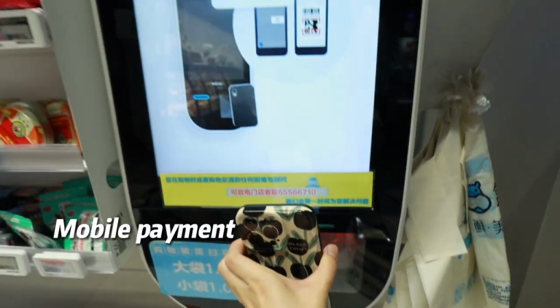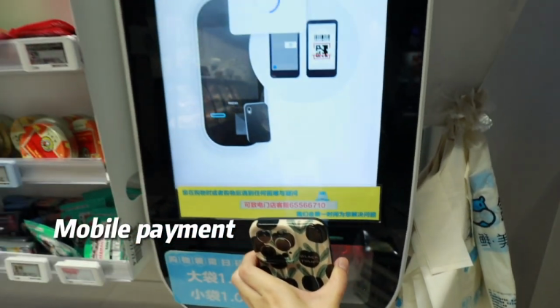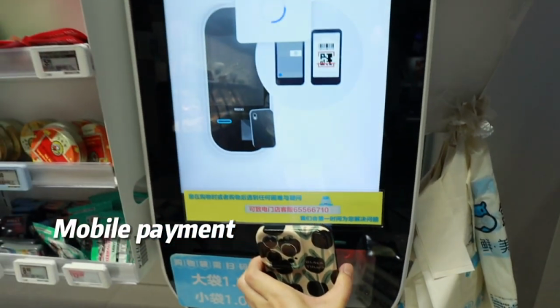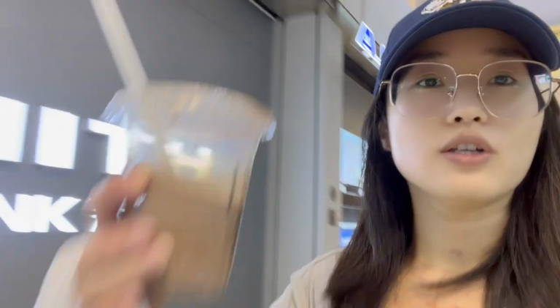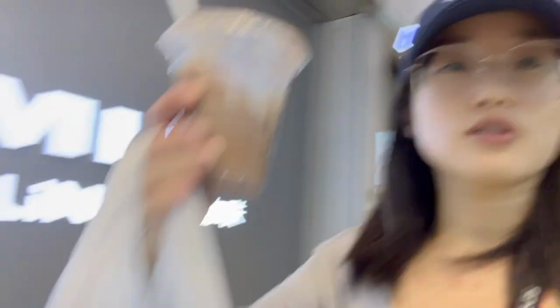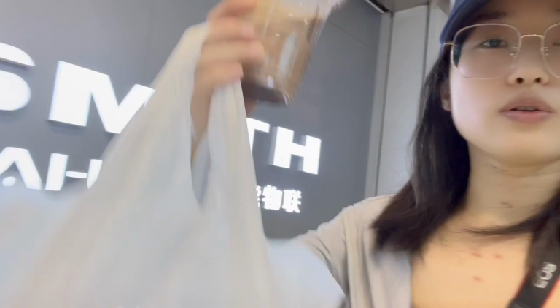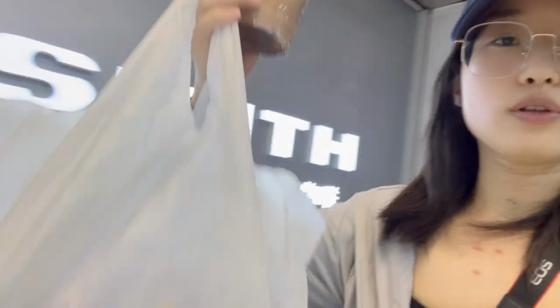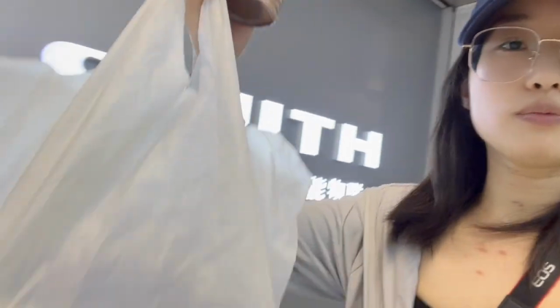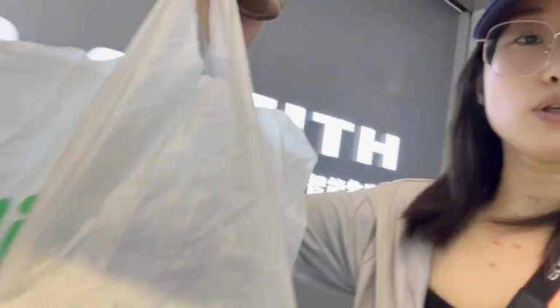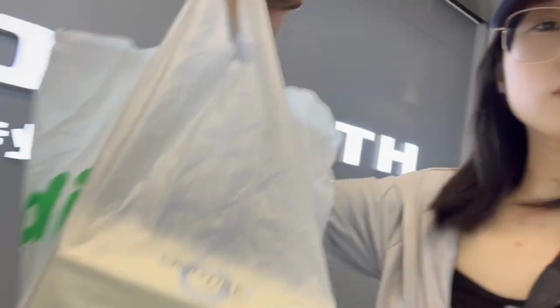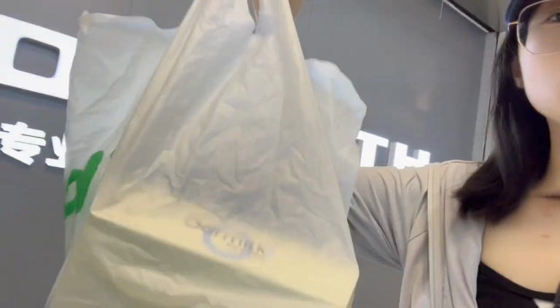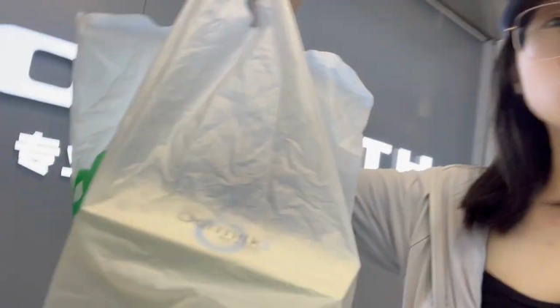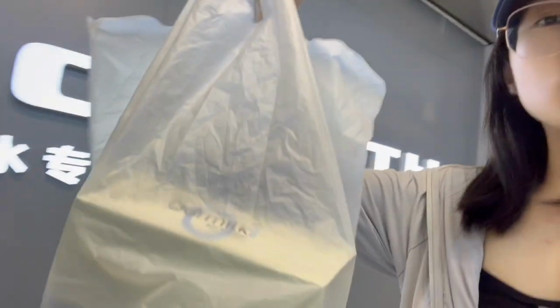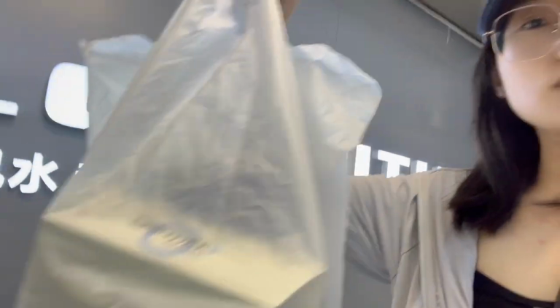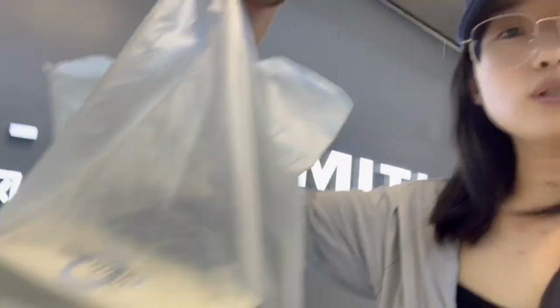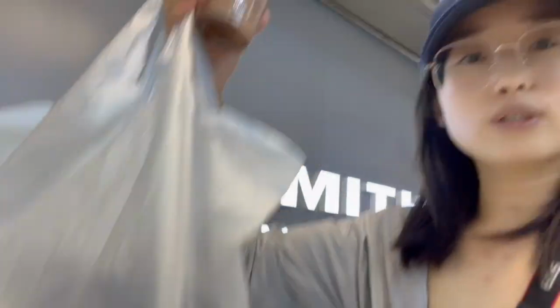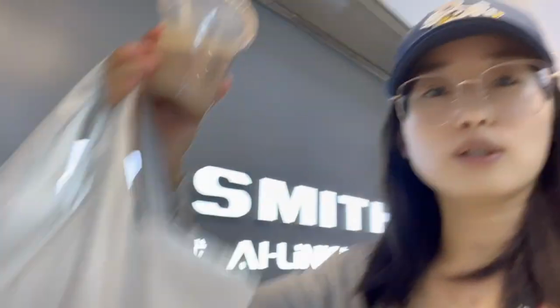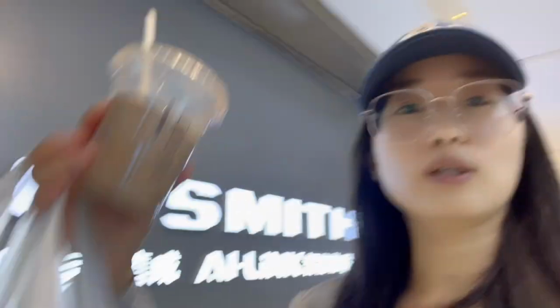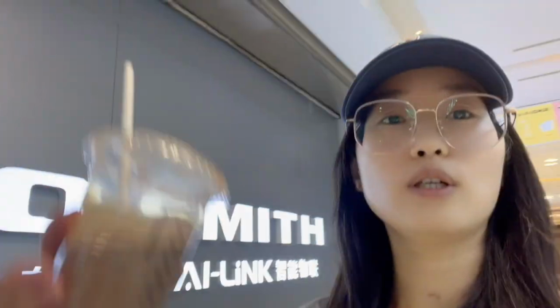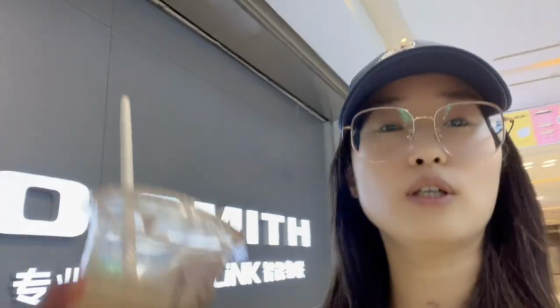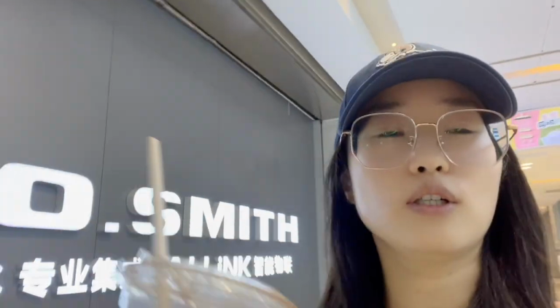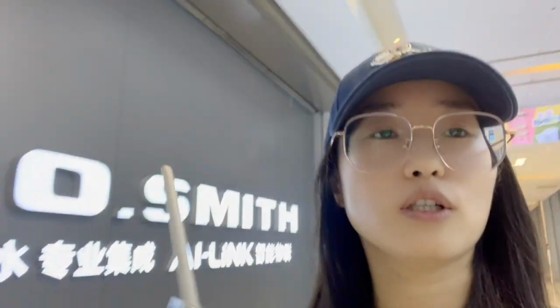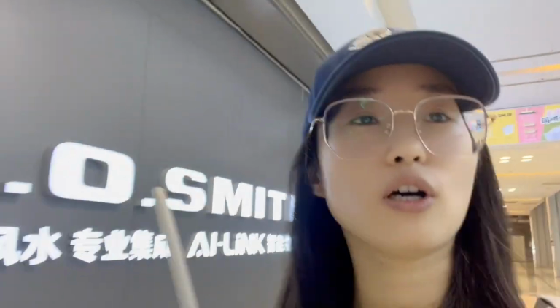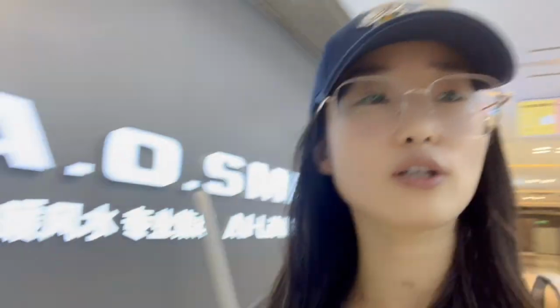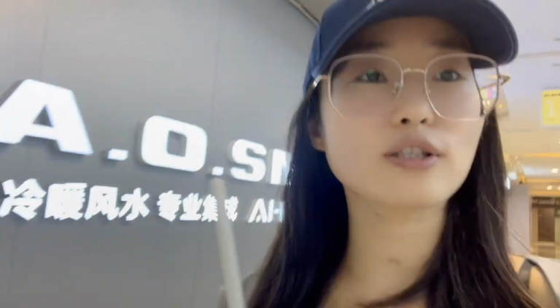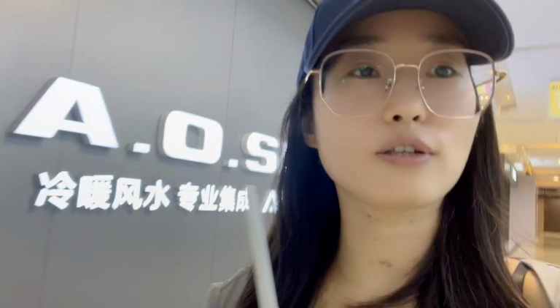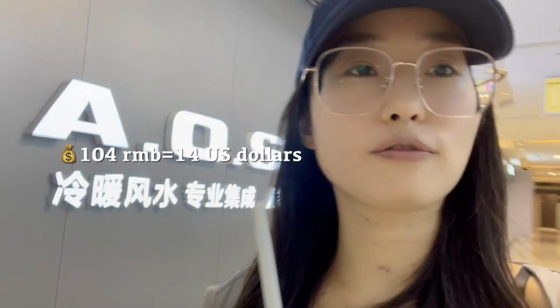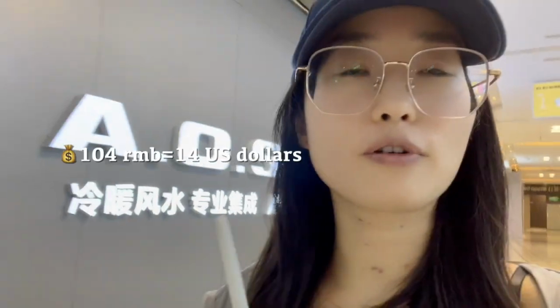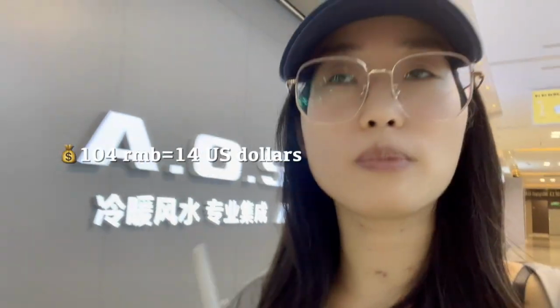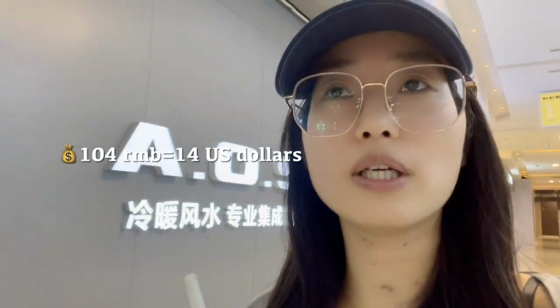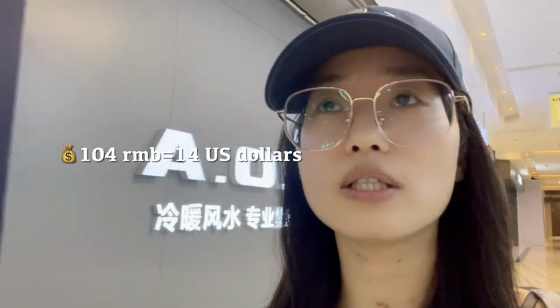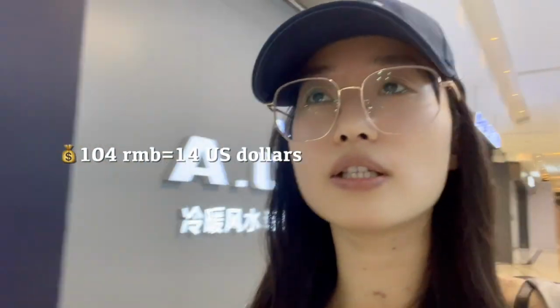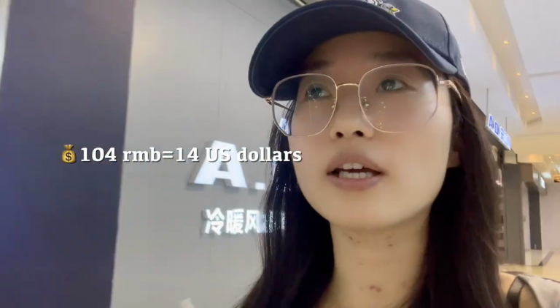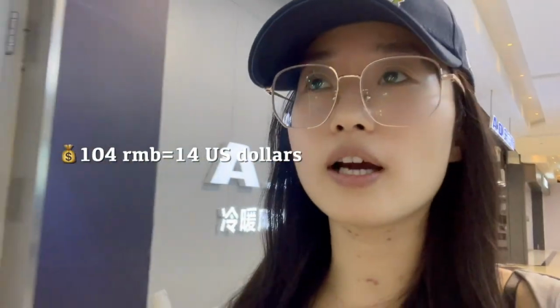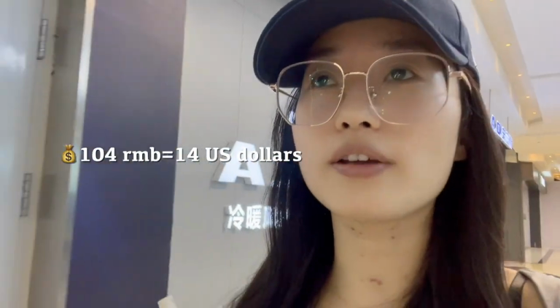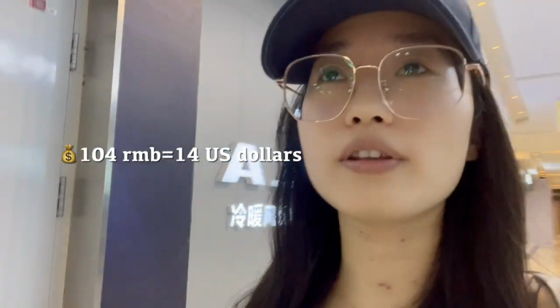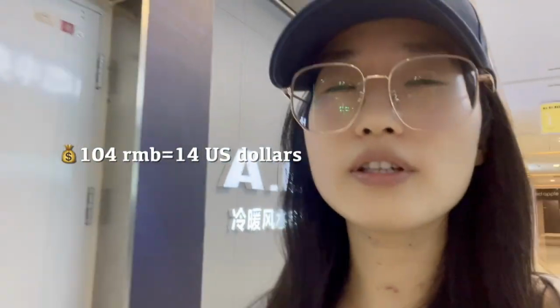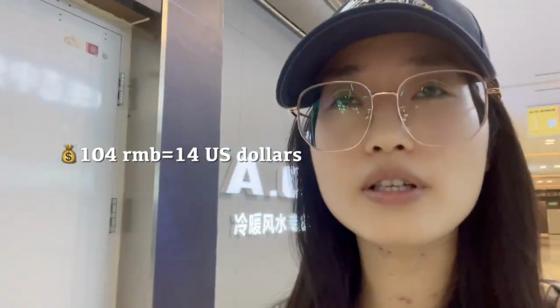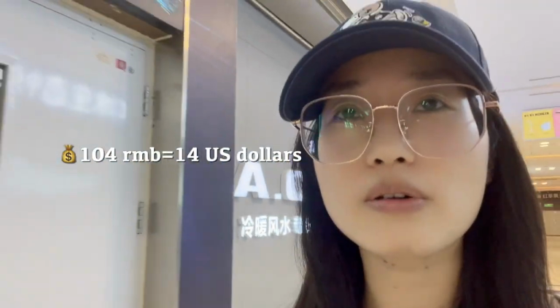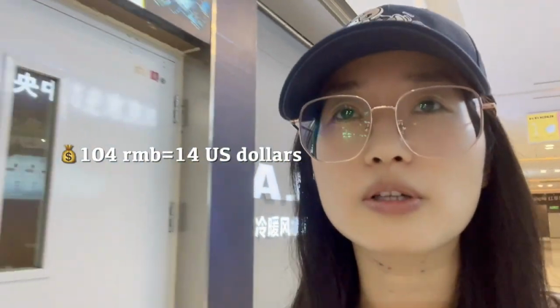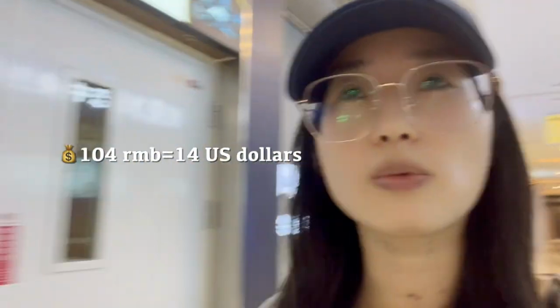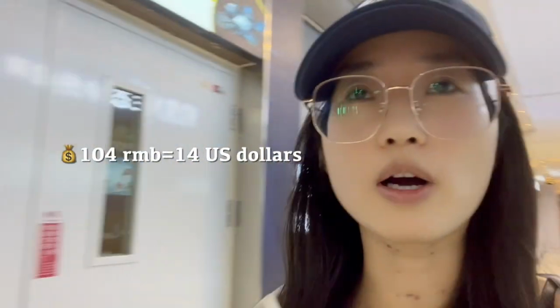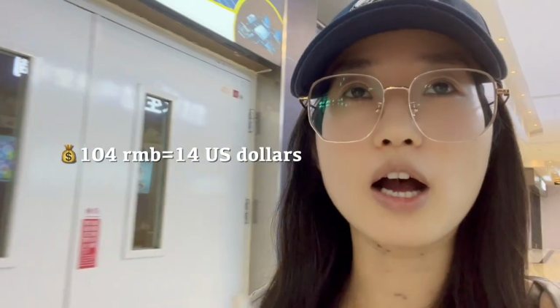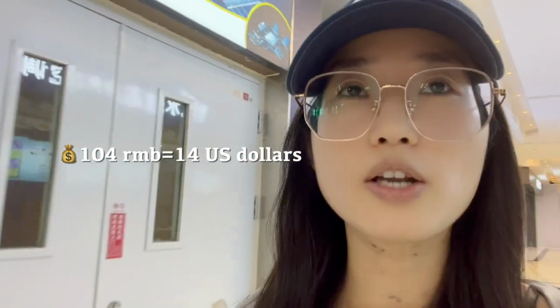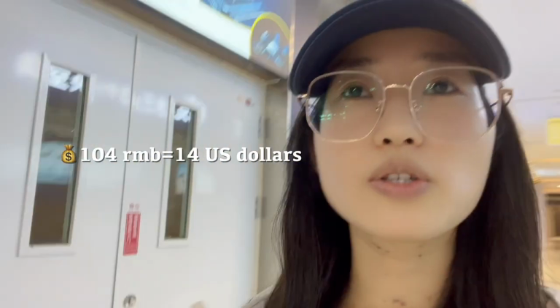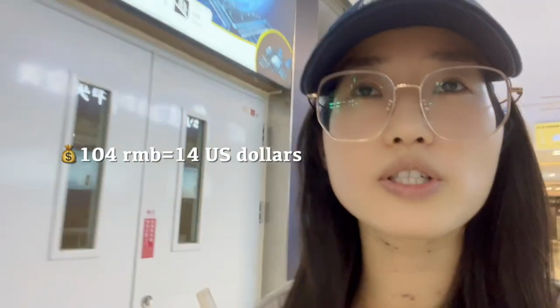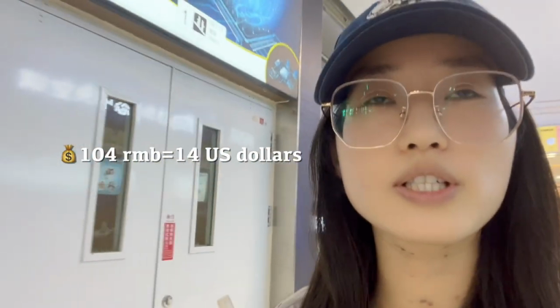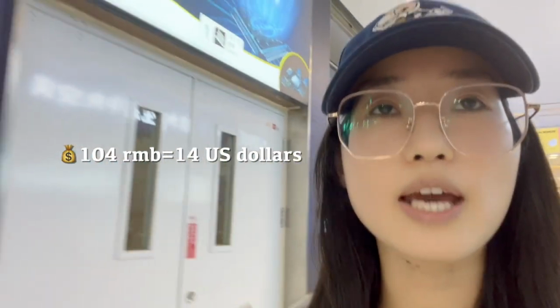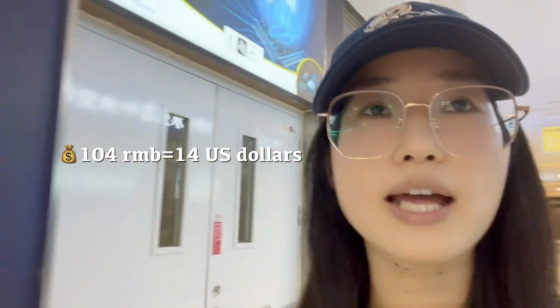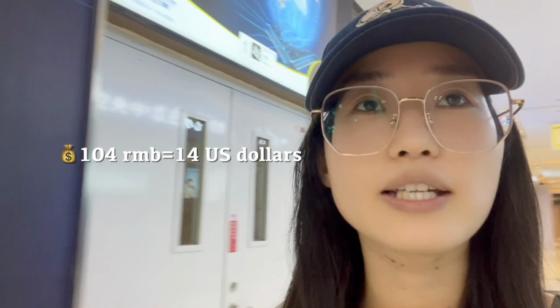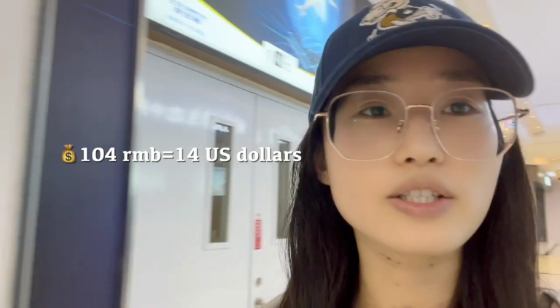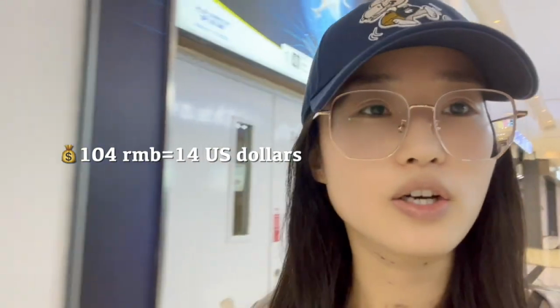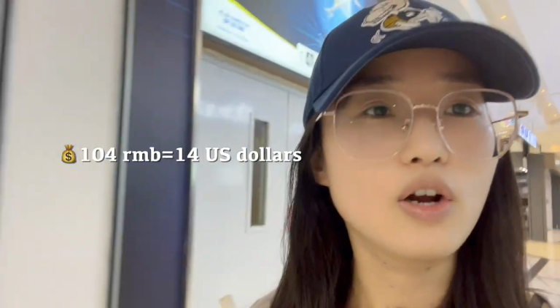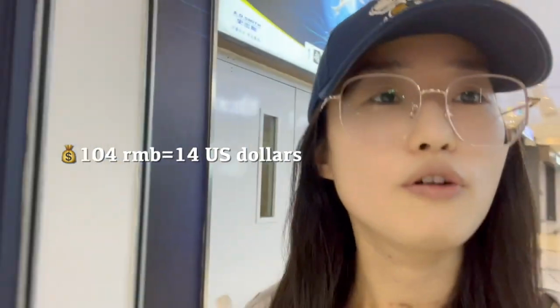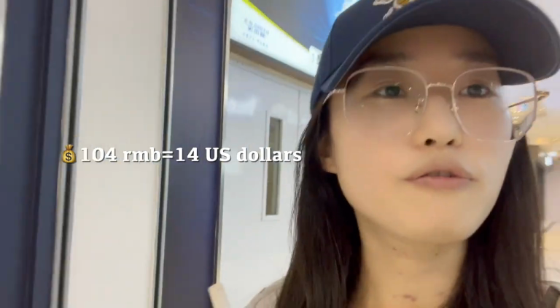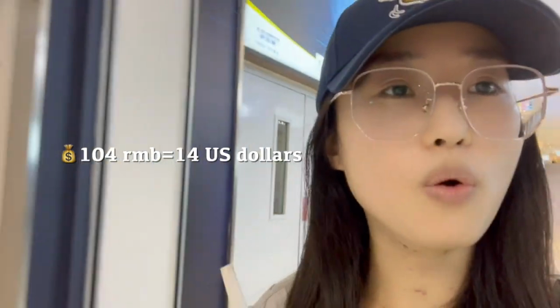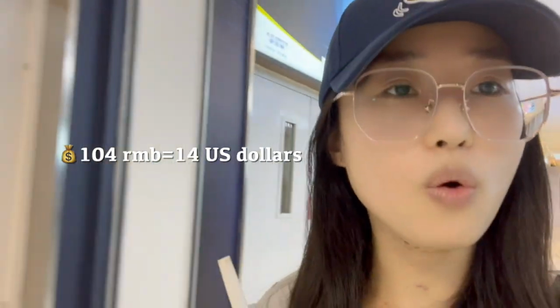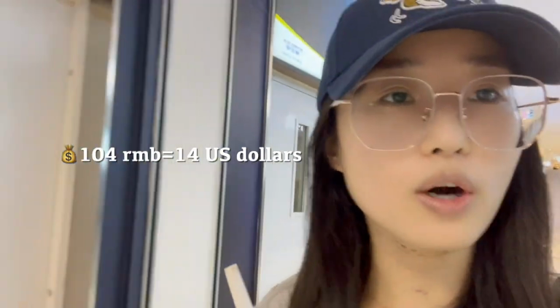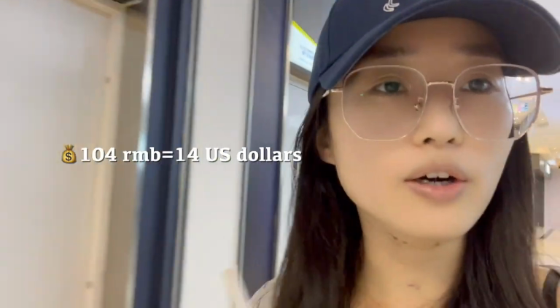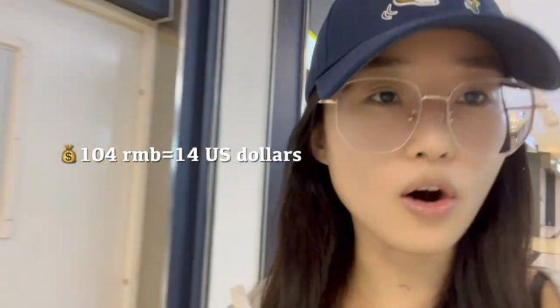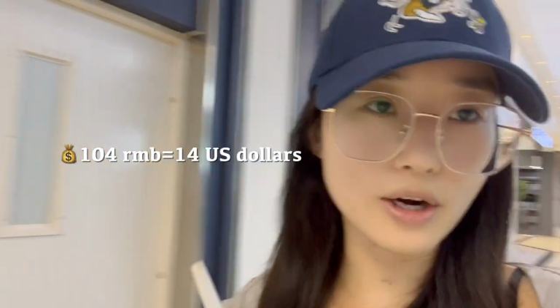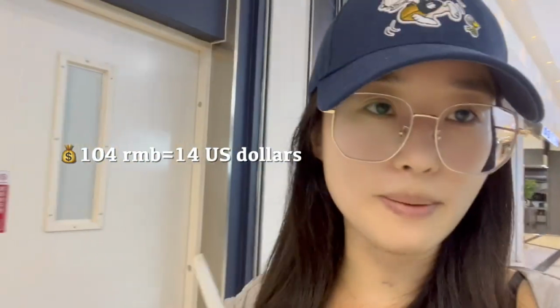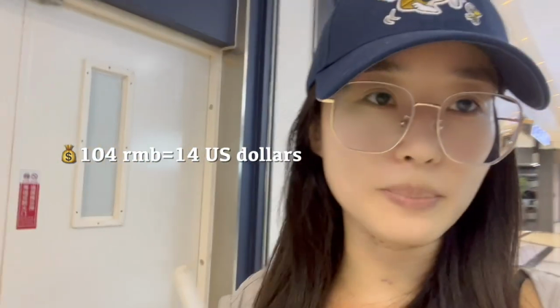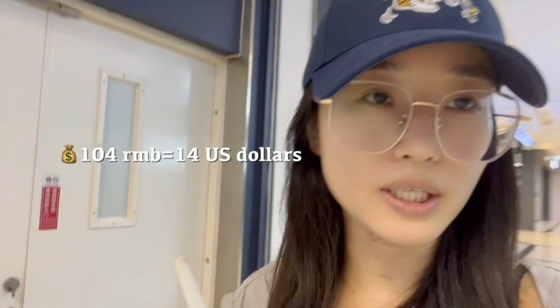The total cost for me today — I think it's around 104 RMB.